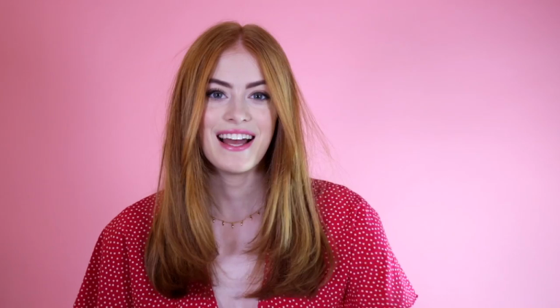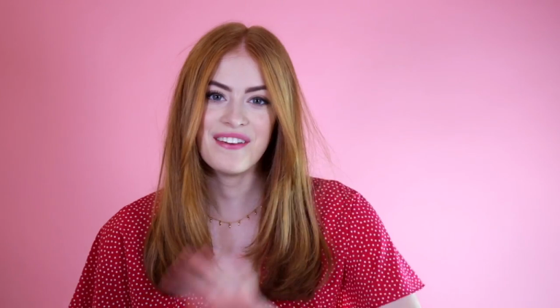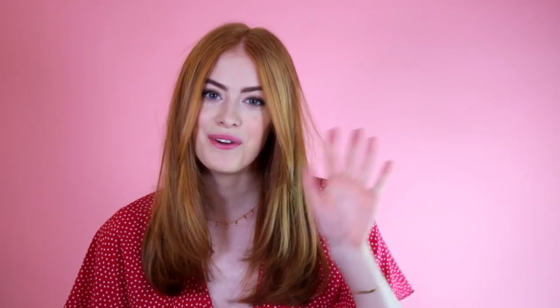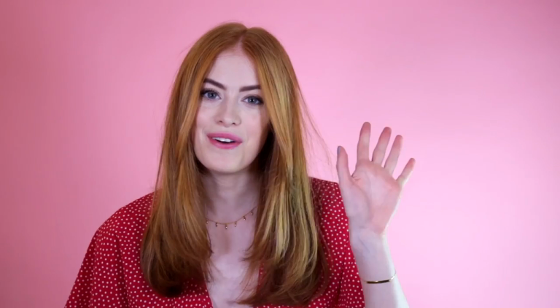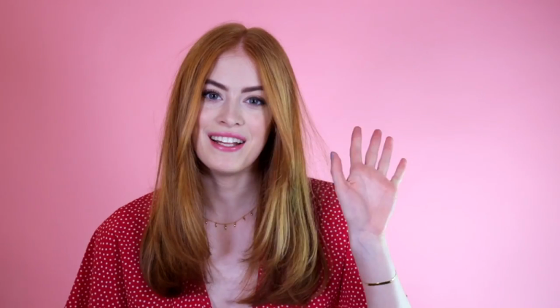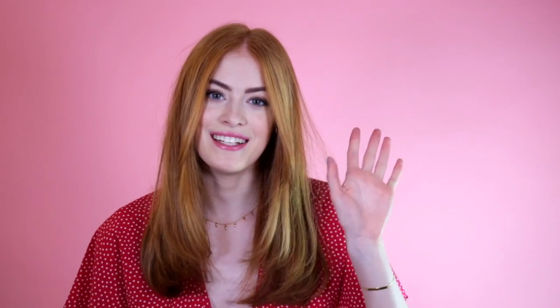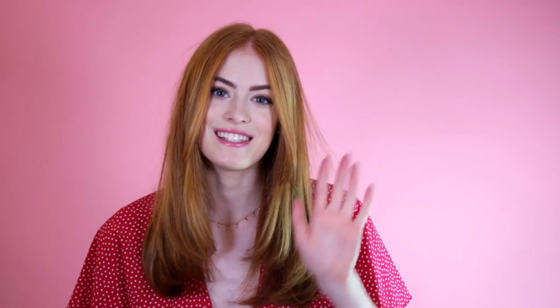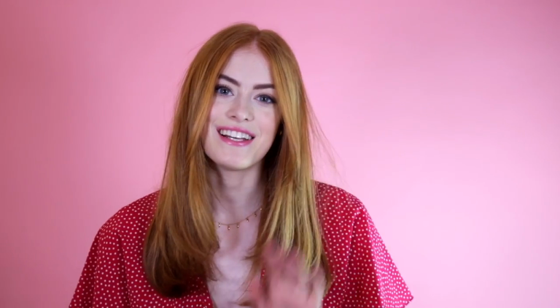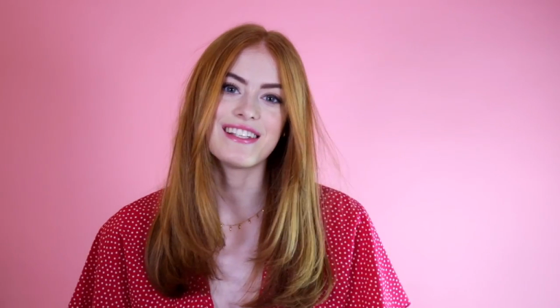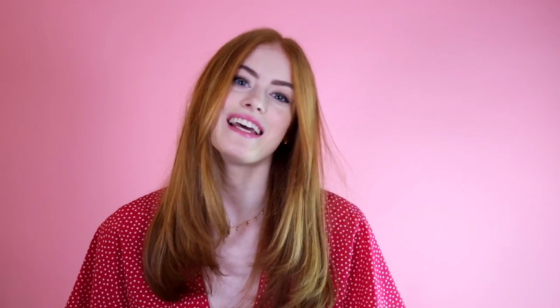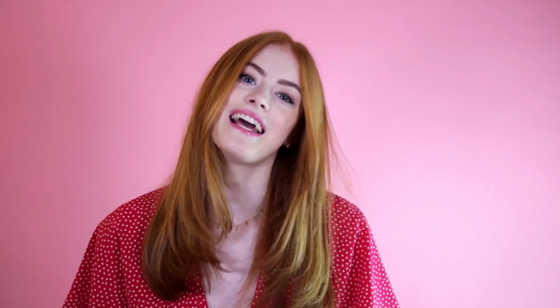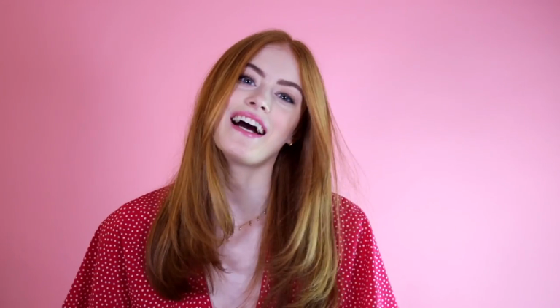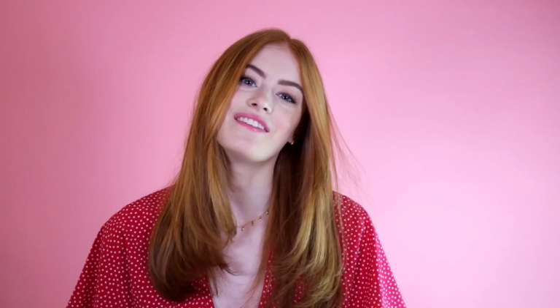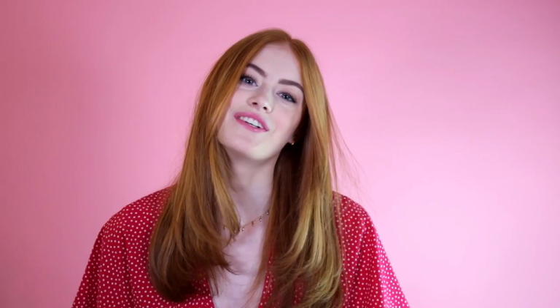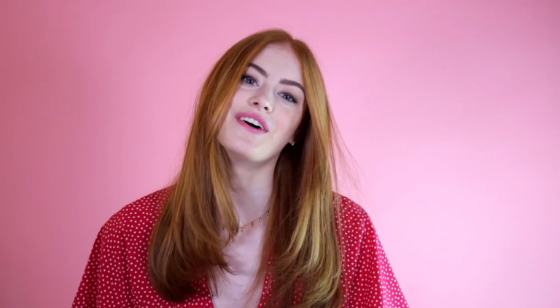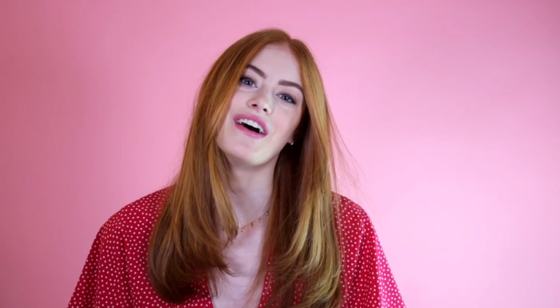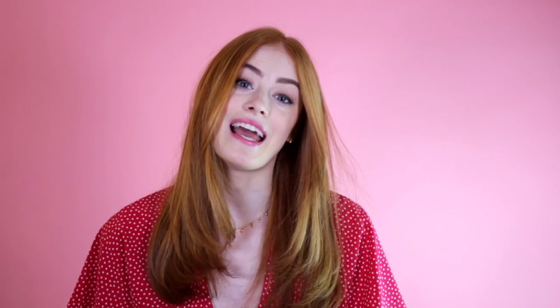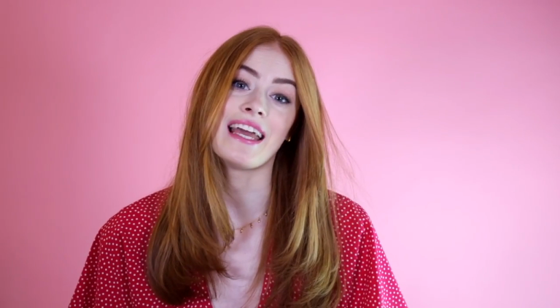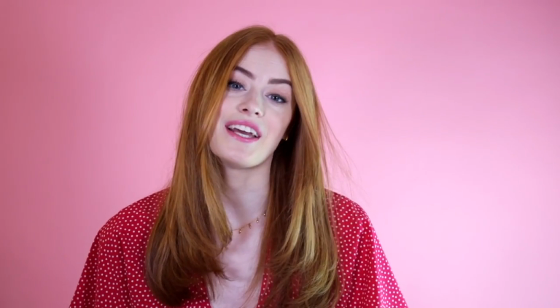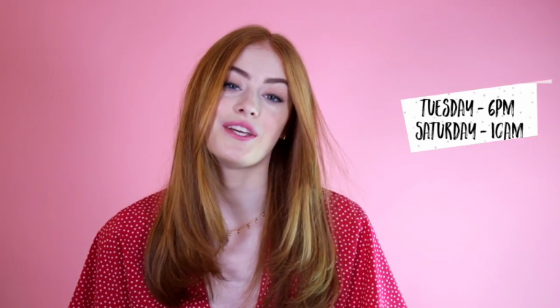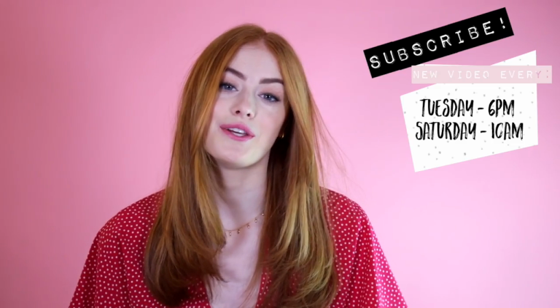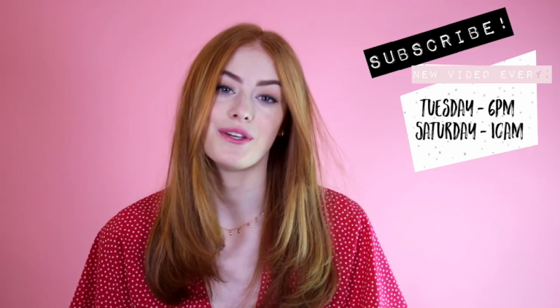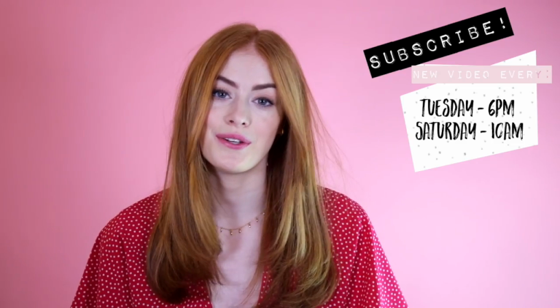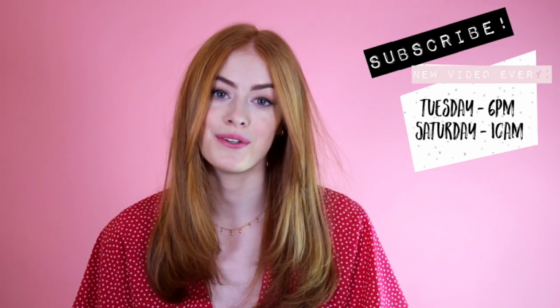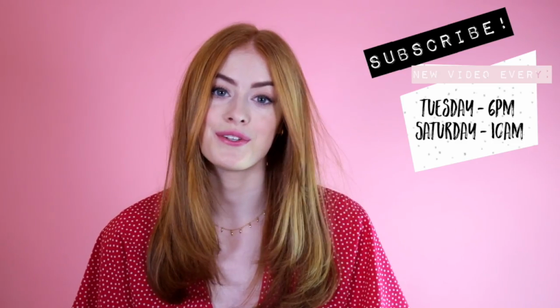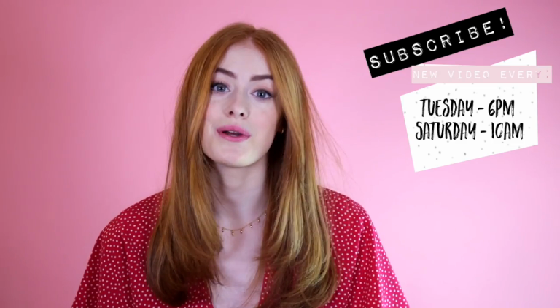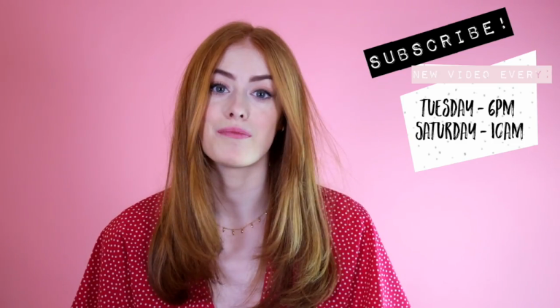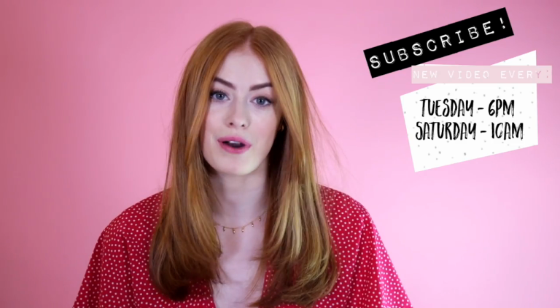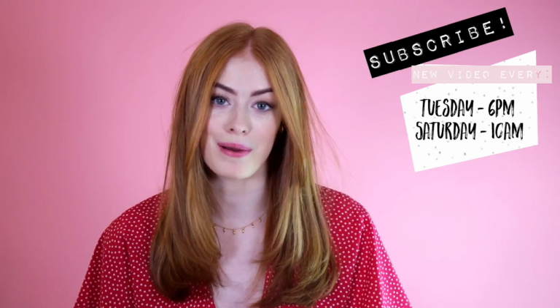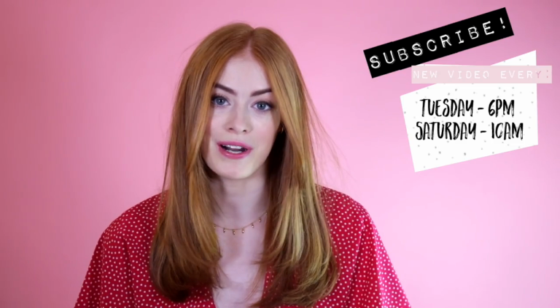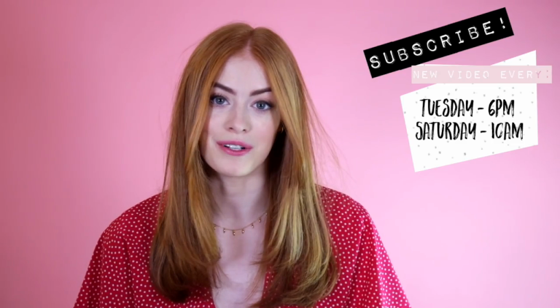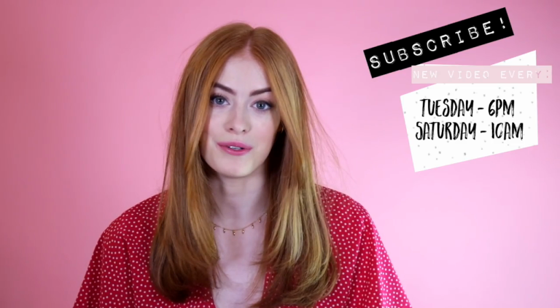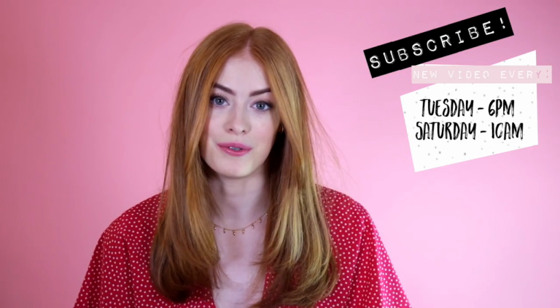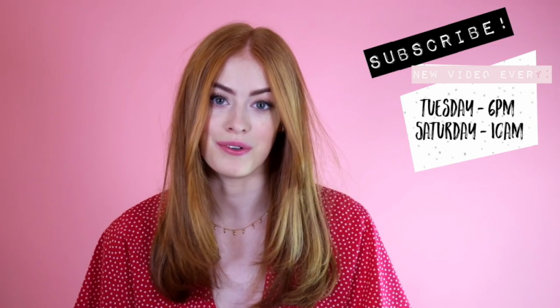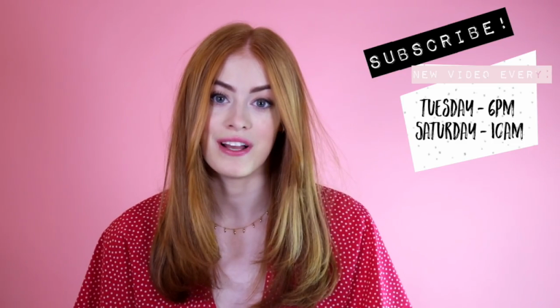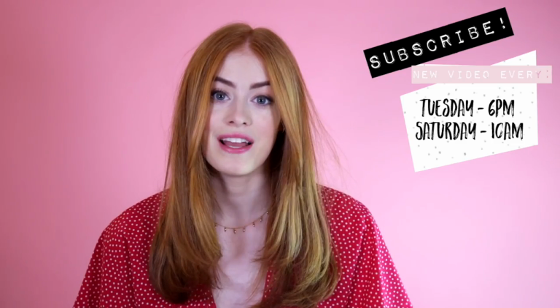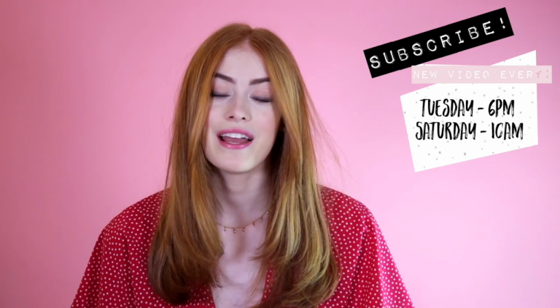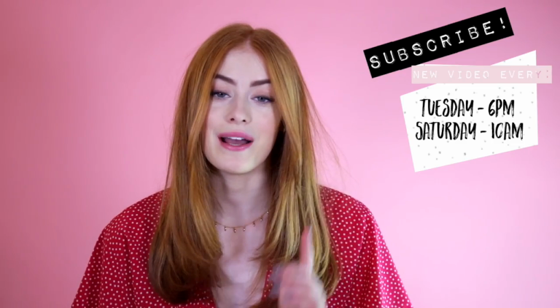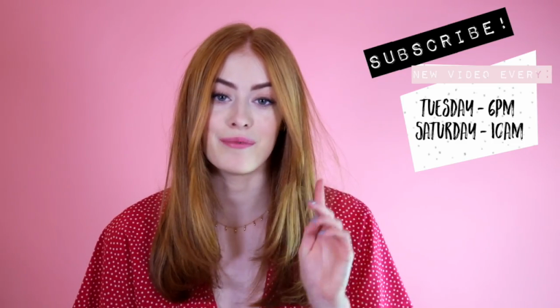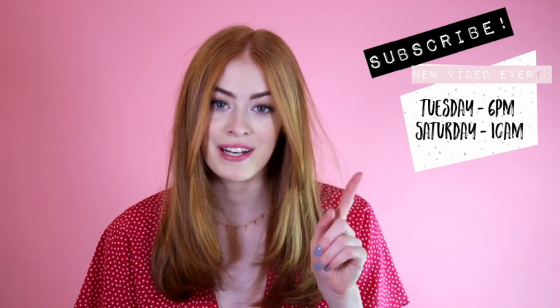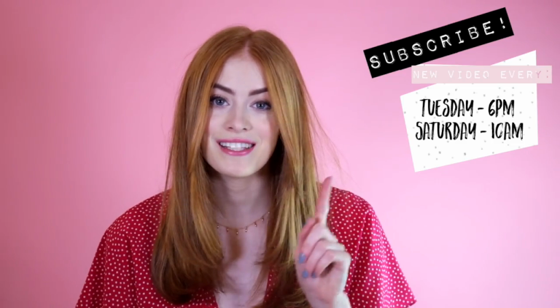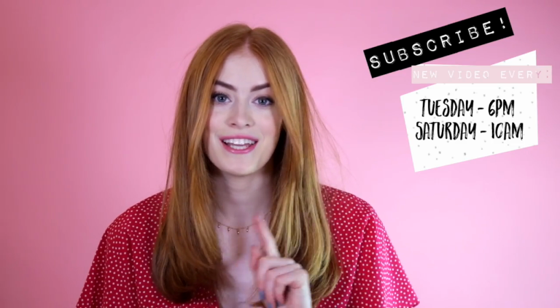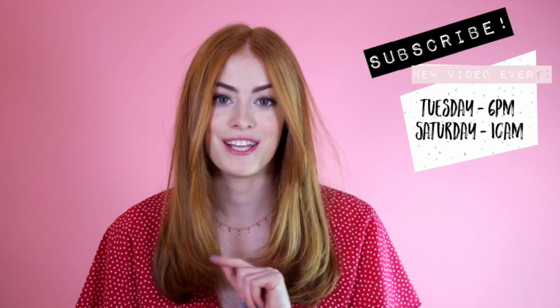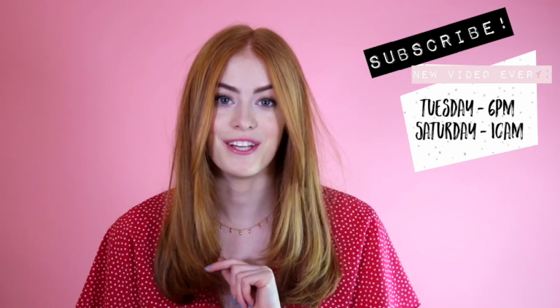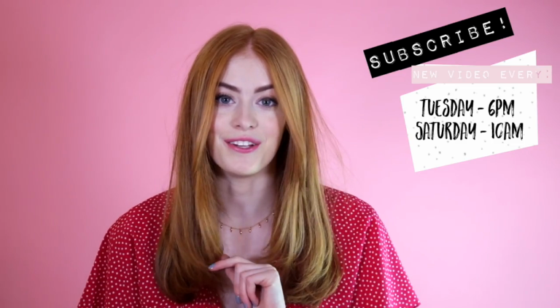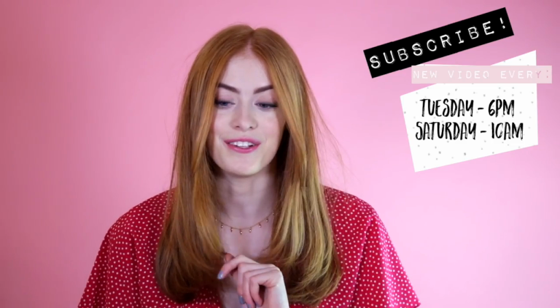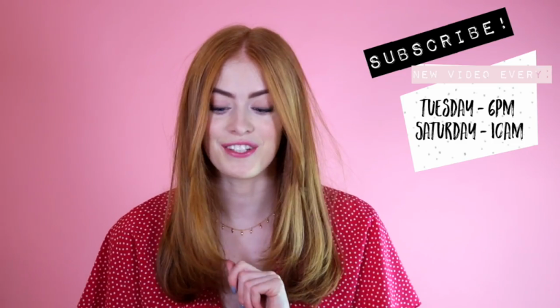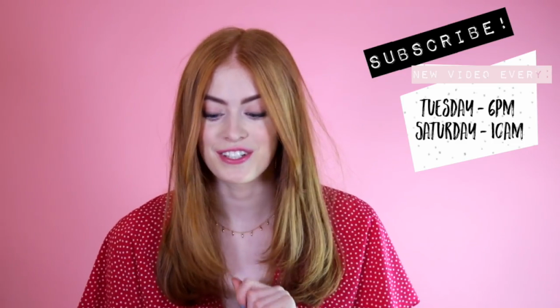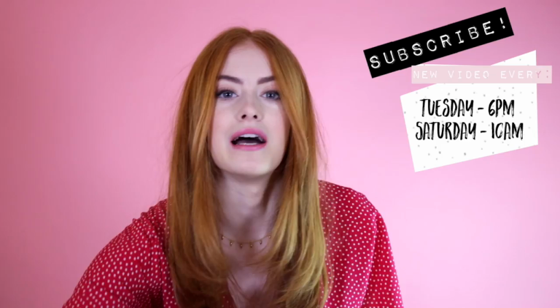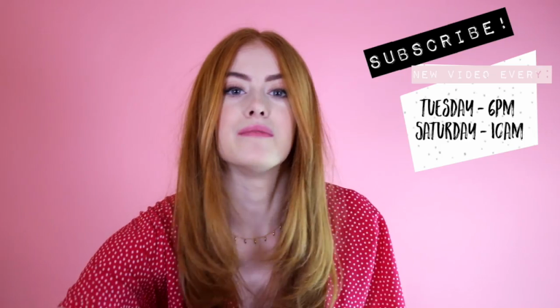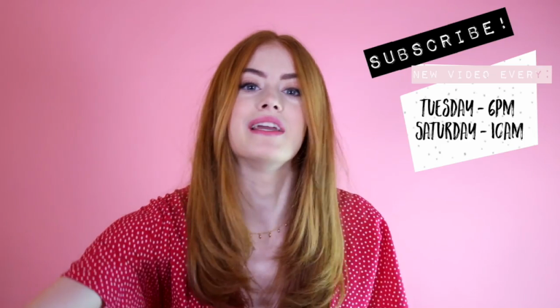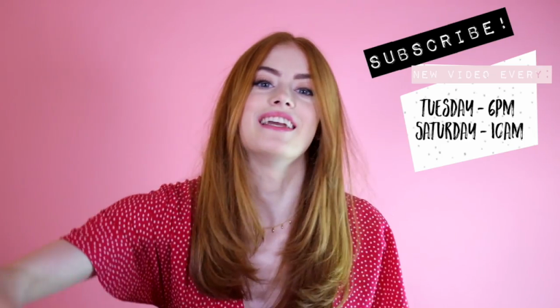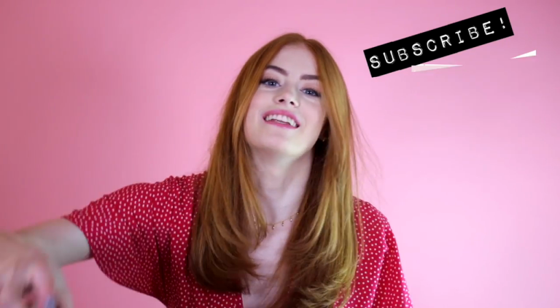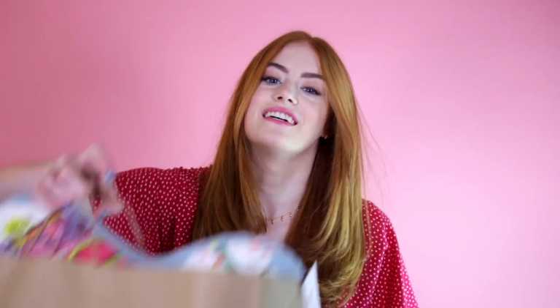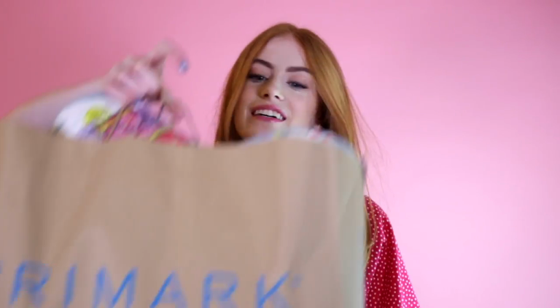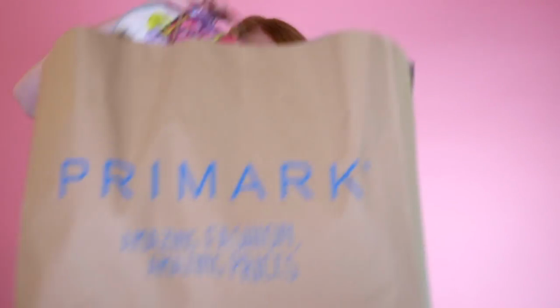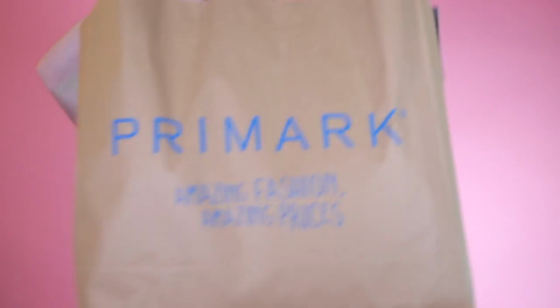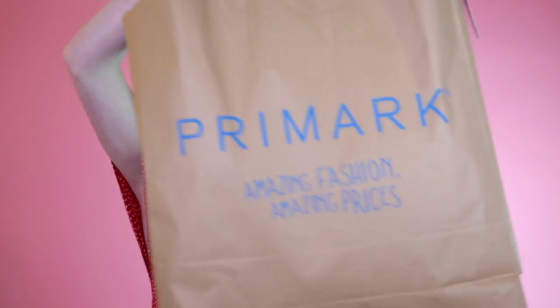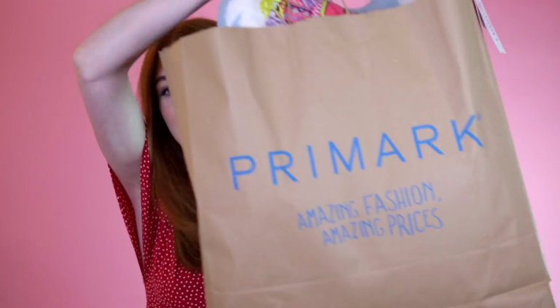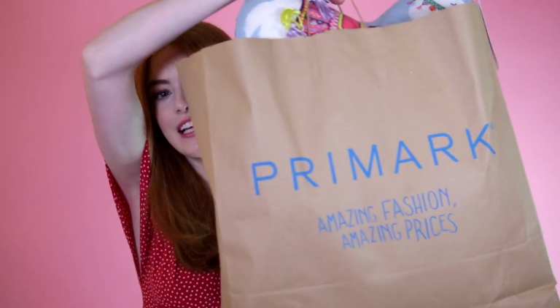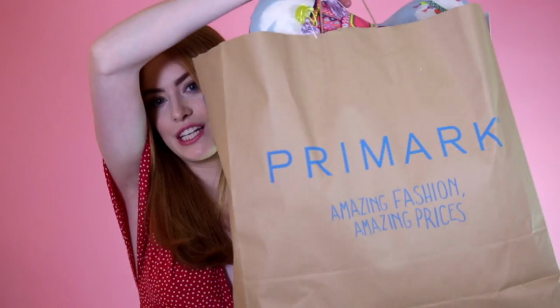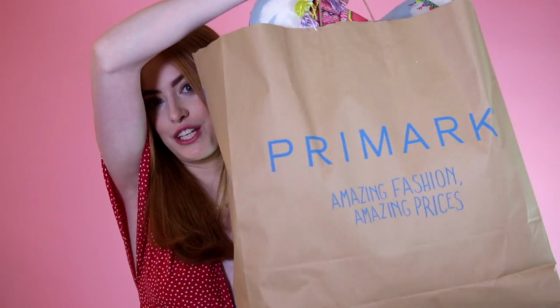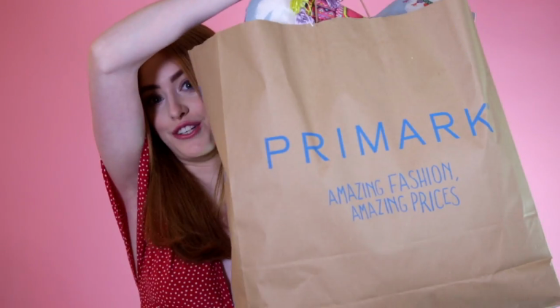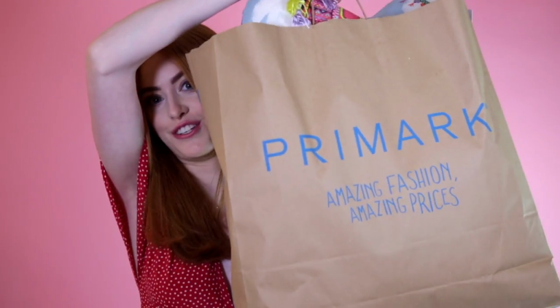Hi everyone, so today I've got a huge Primark haul — and when I say huge, I mean huge.